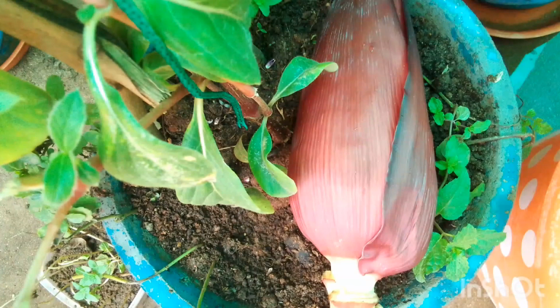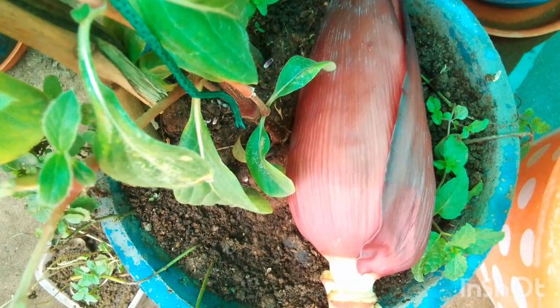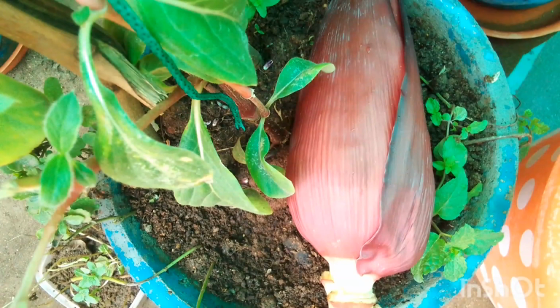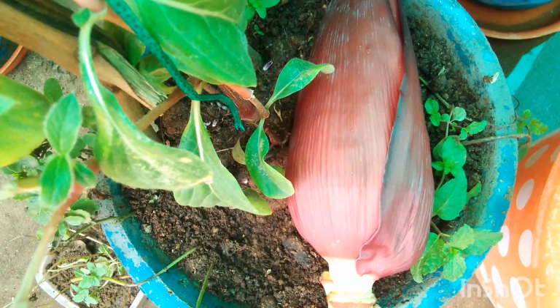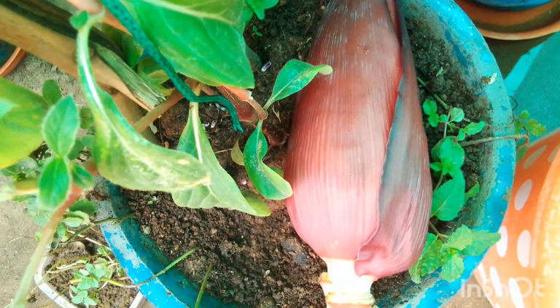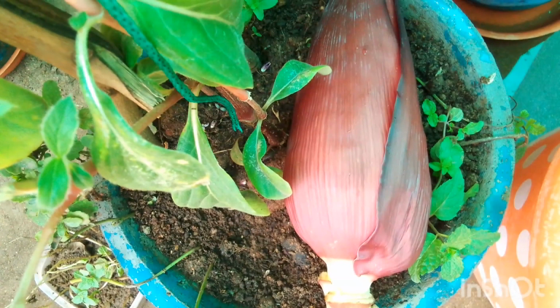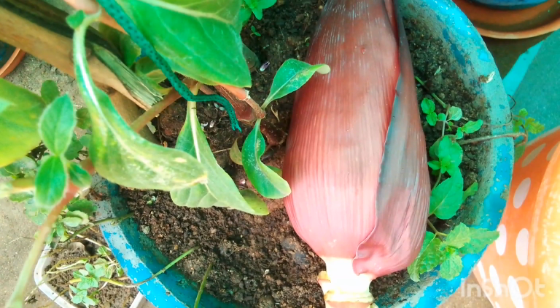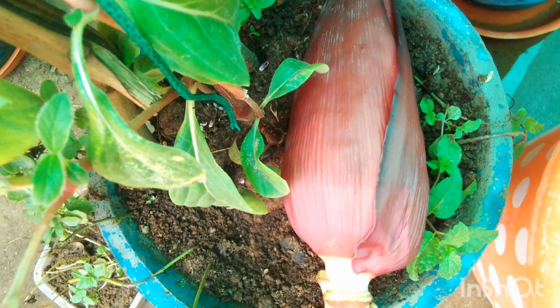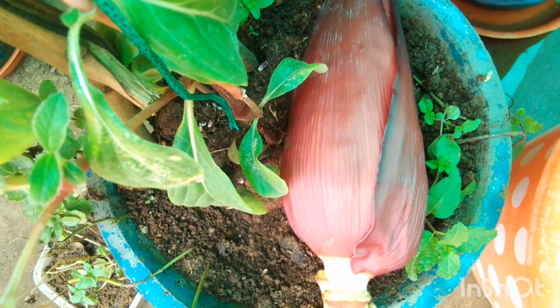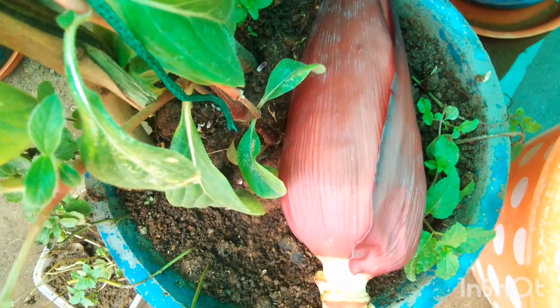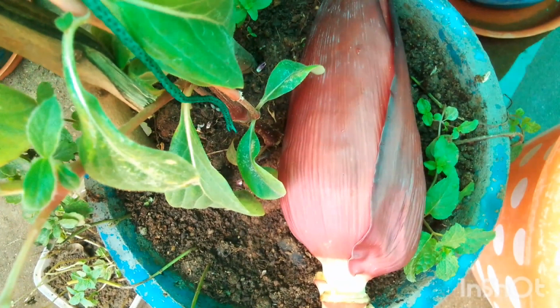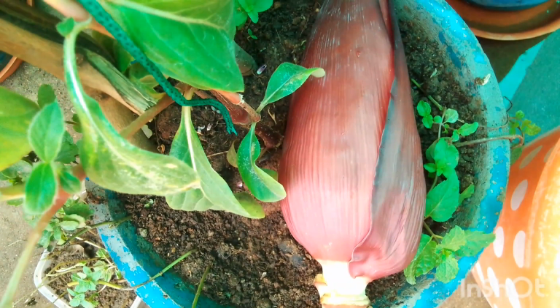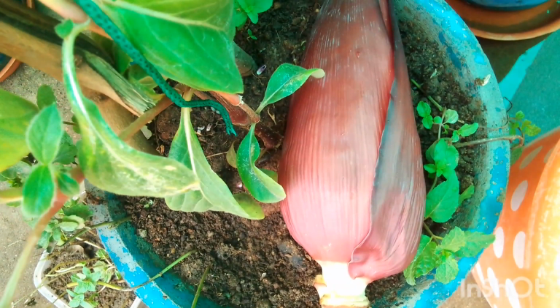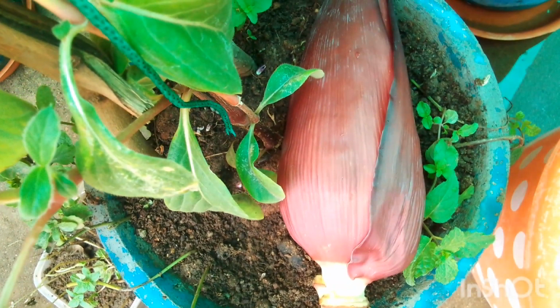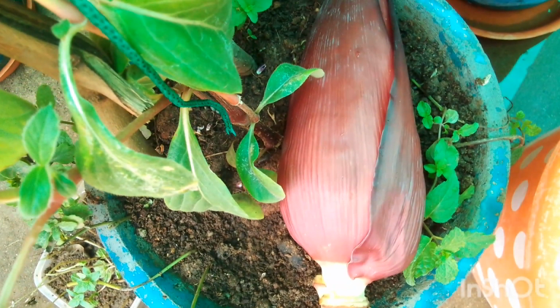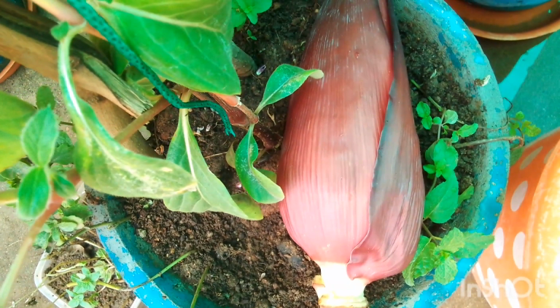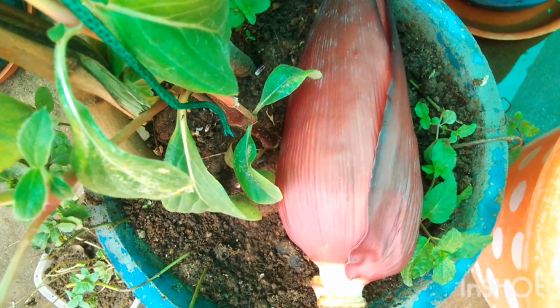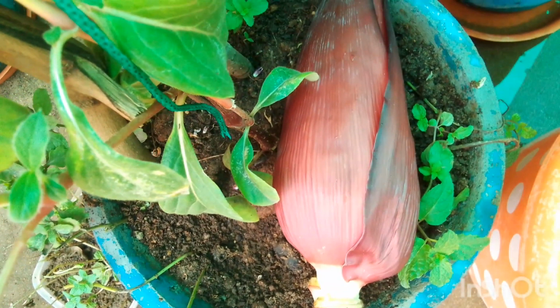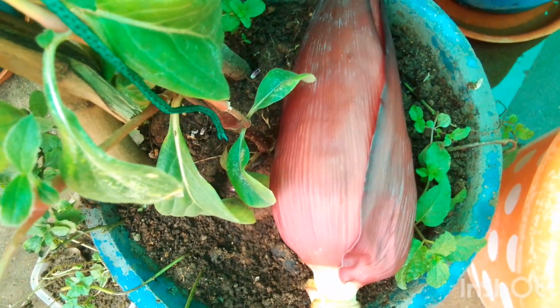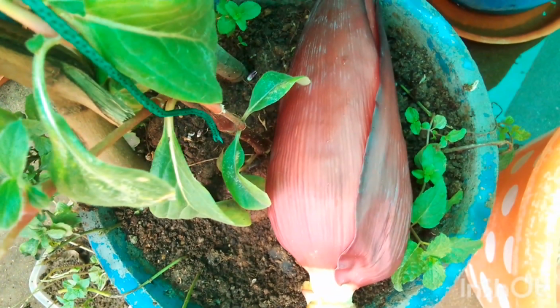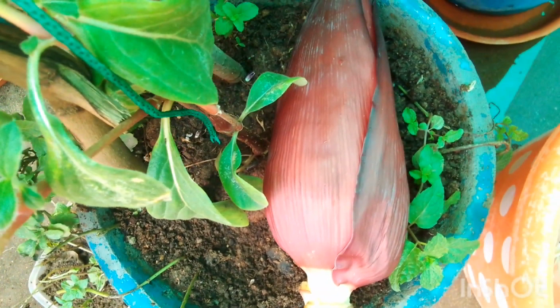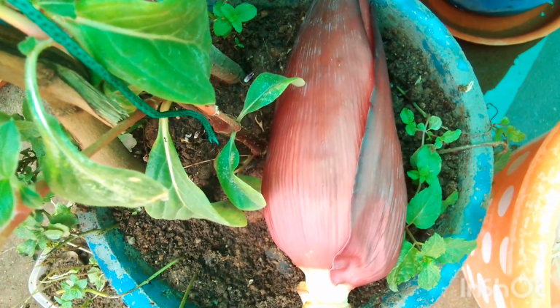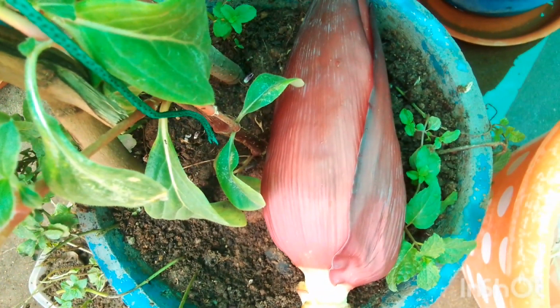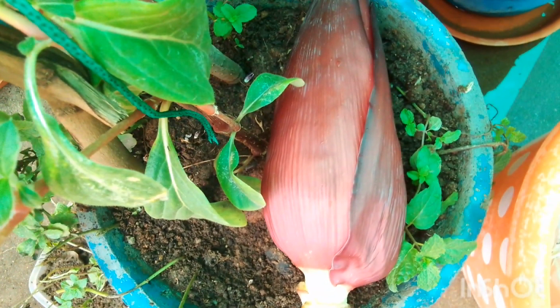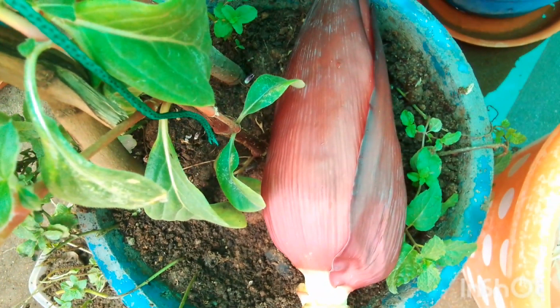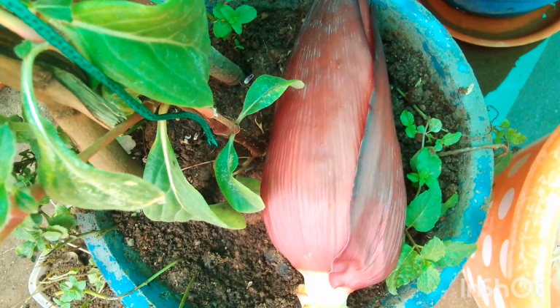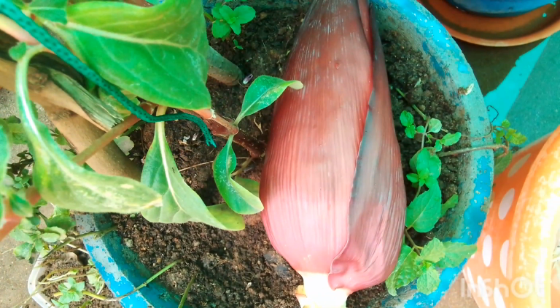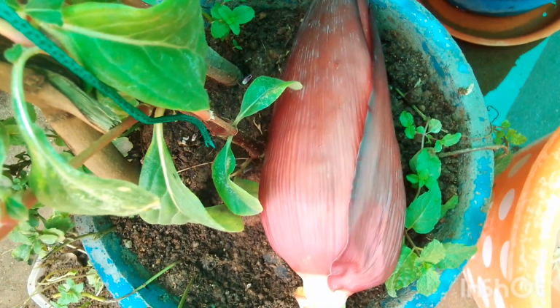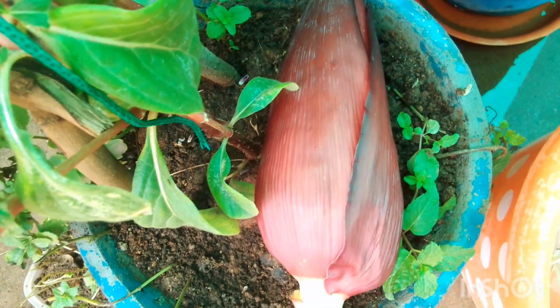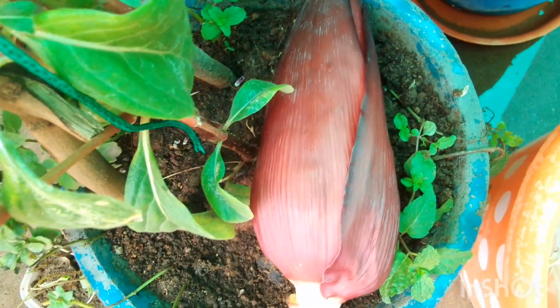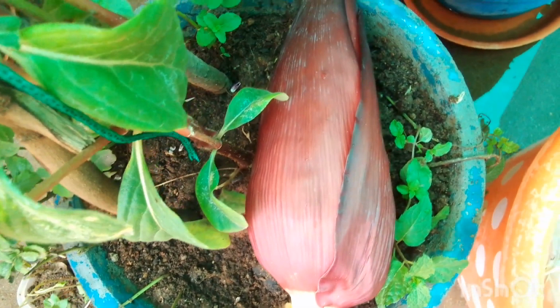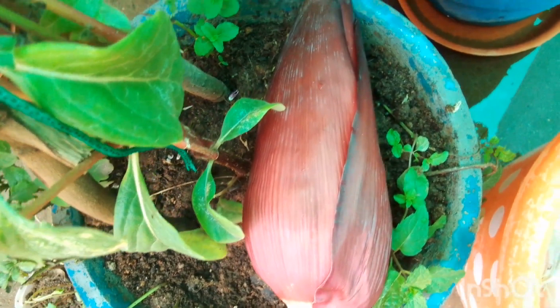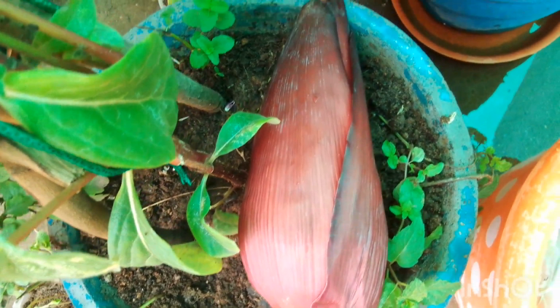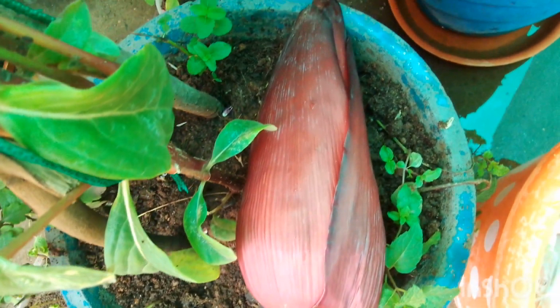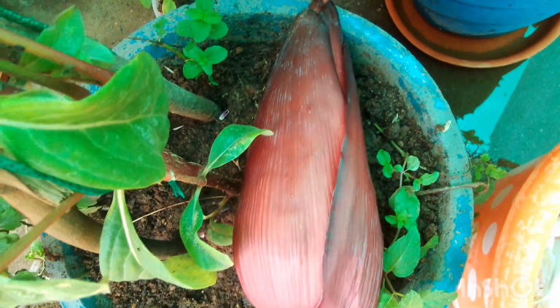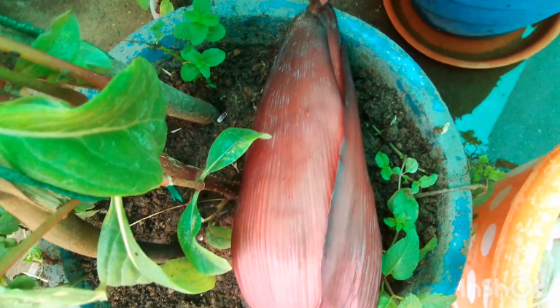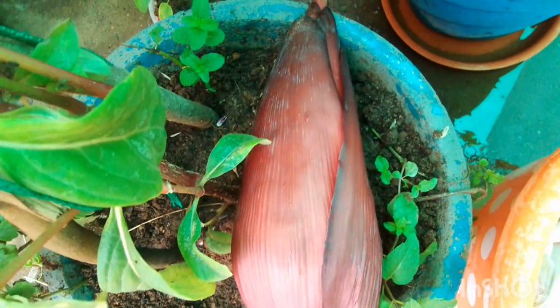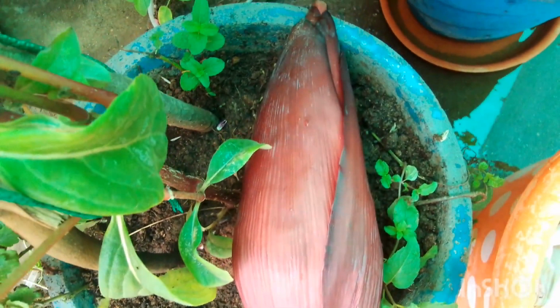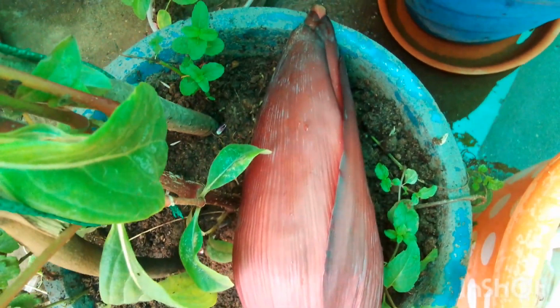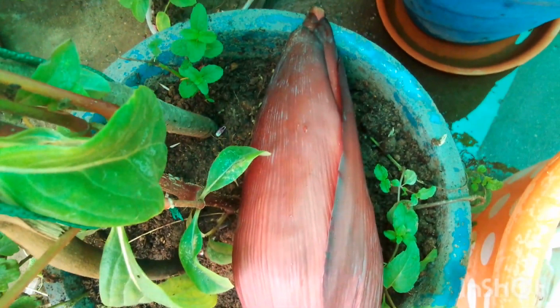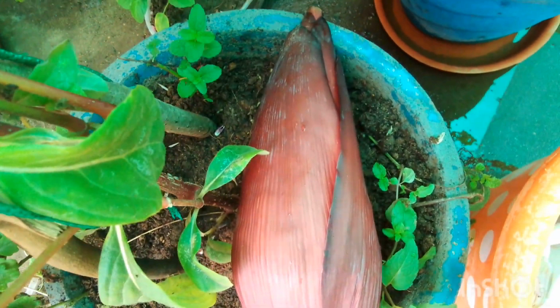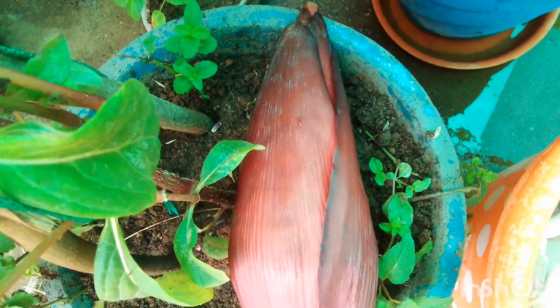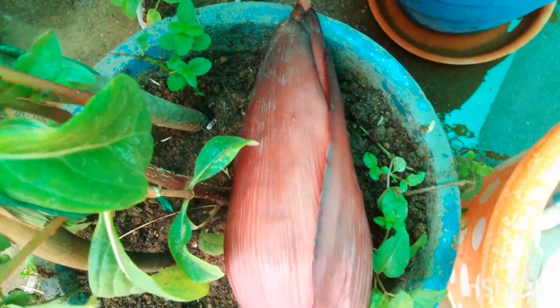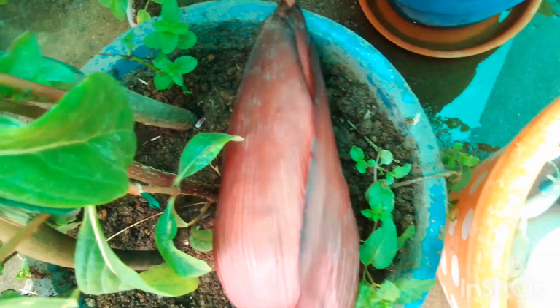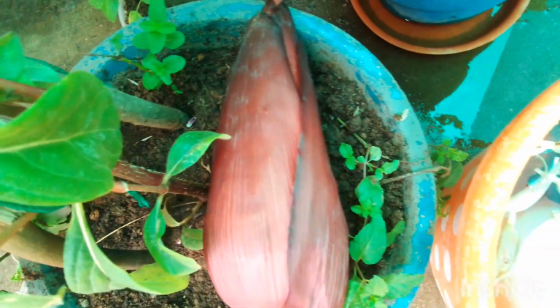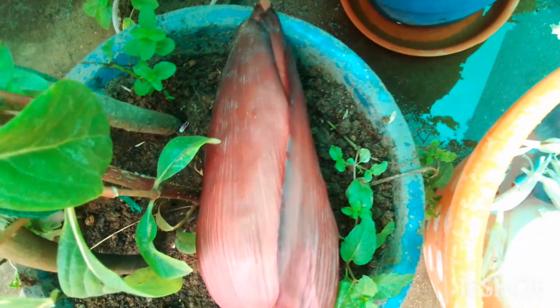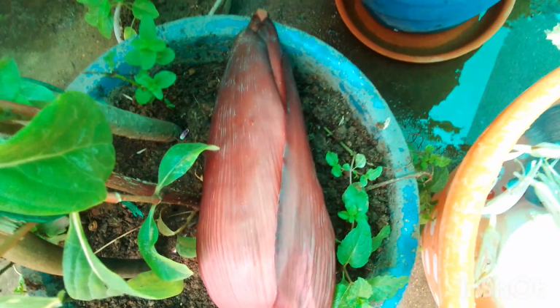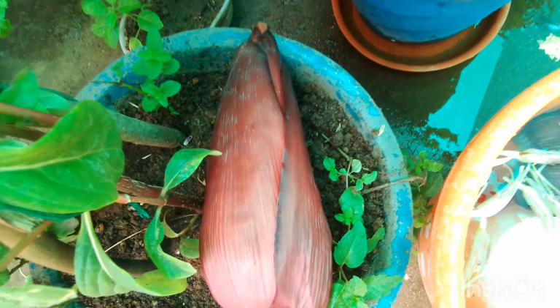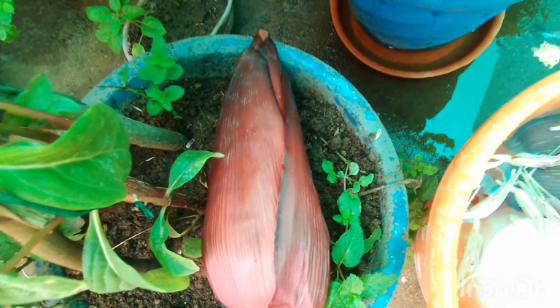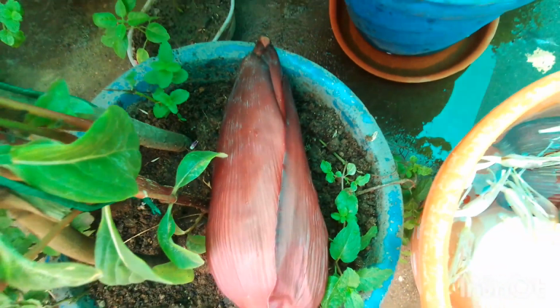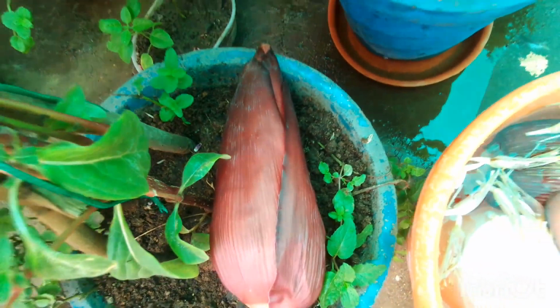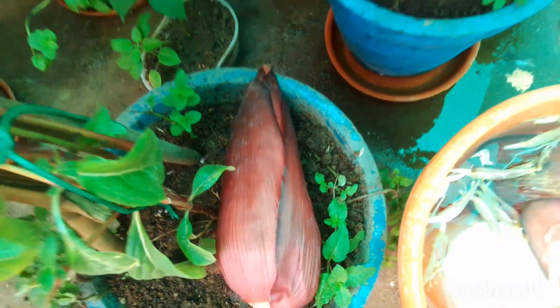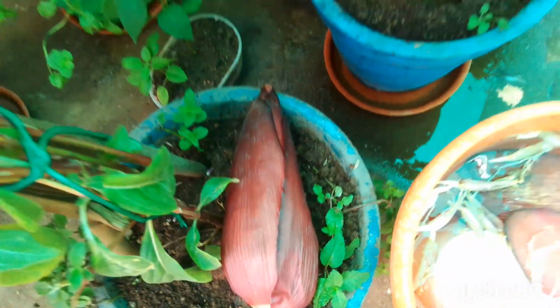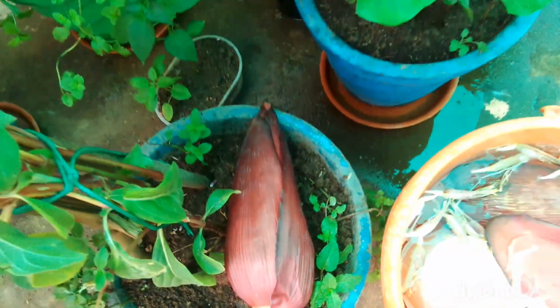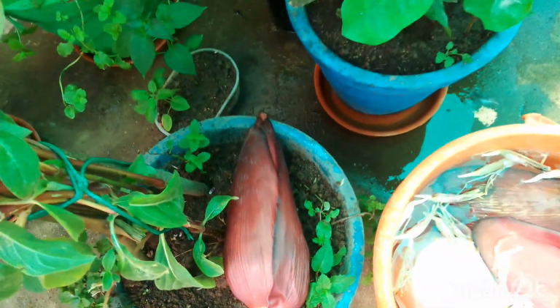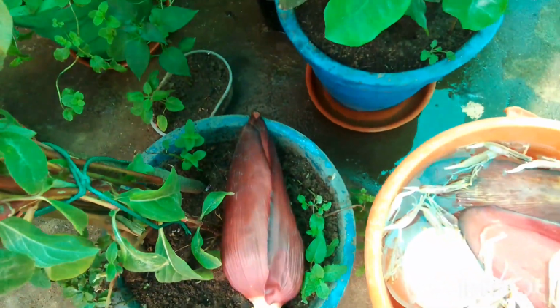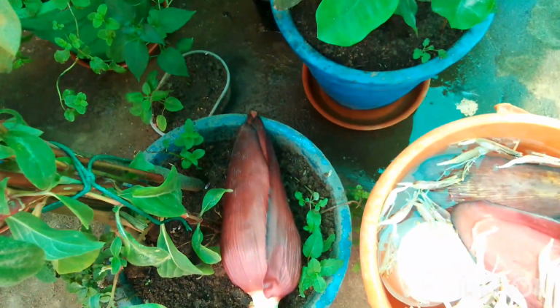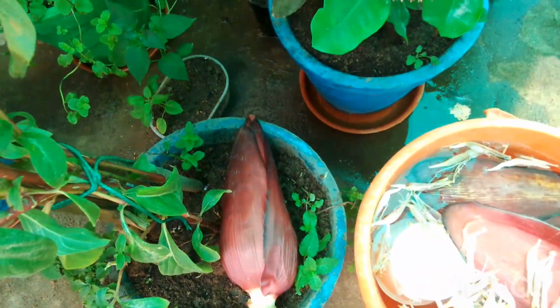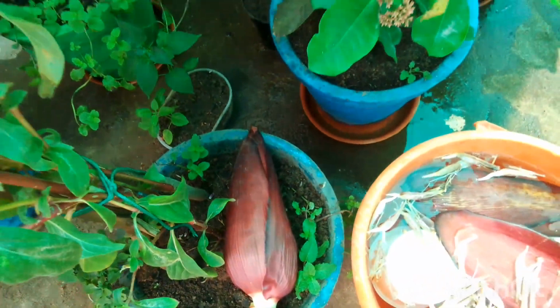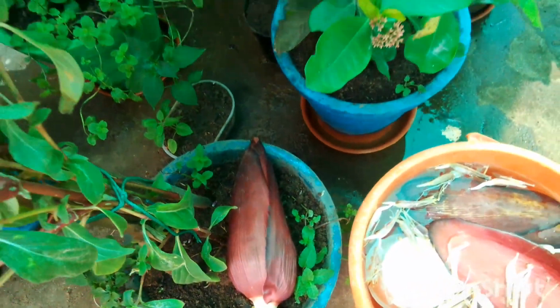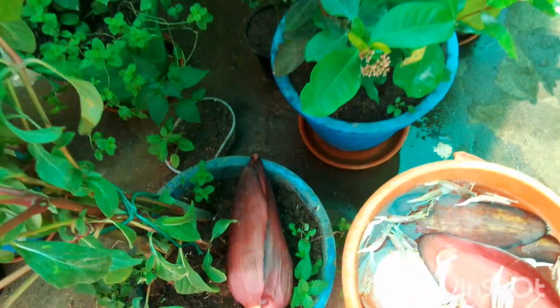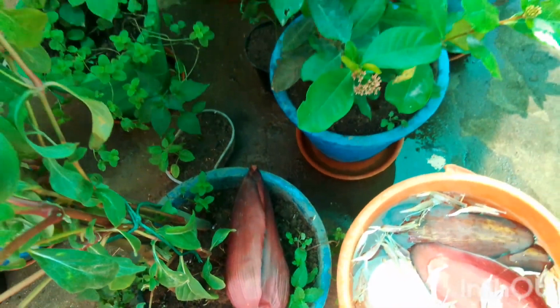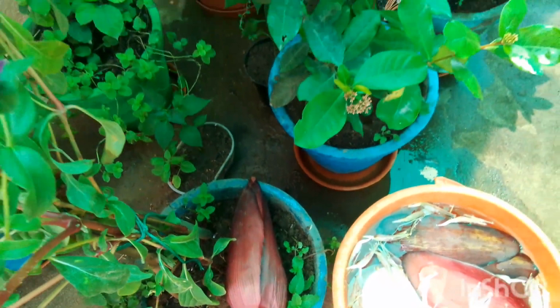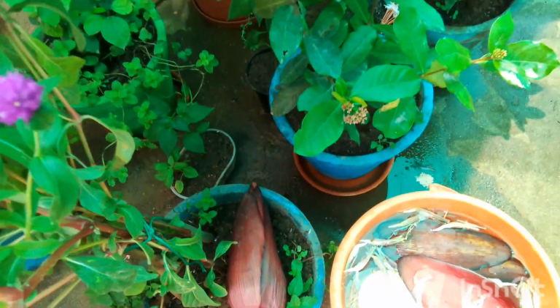Hello friends, welcome back to my channel. Today I discuss about how to give banana flower fertilizer.